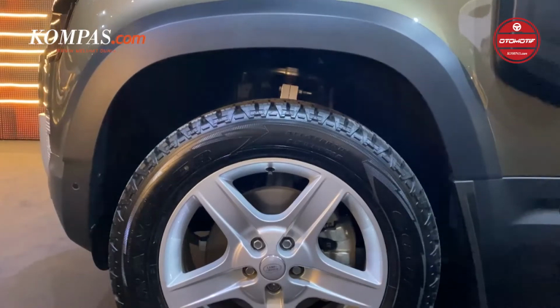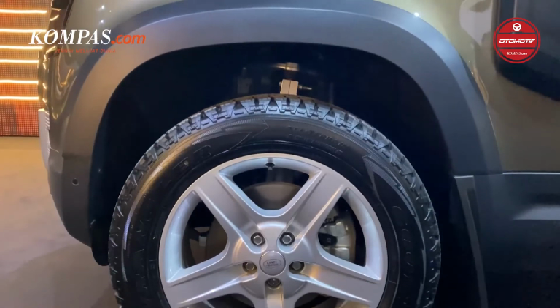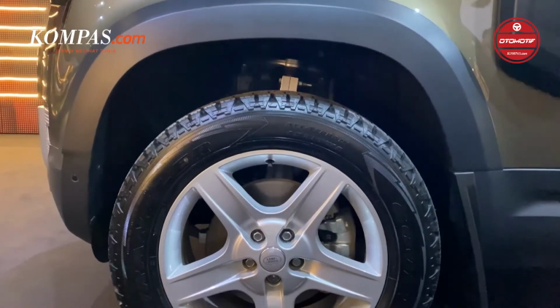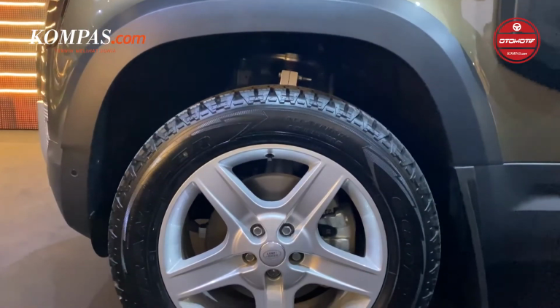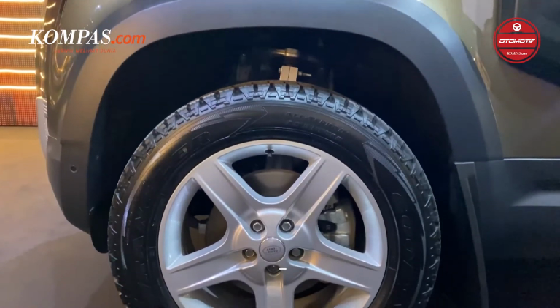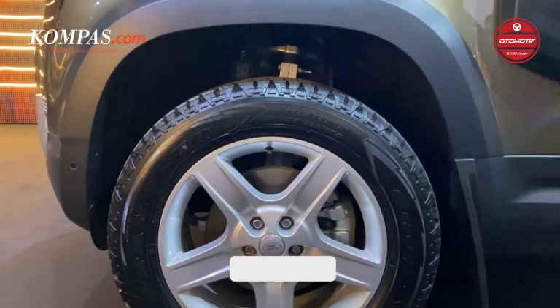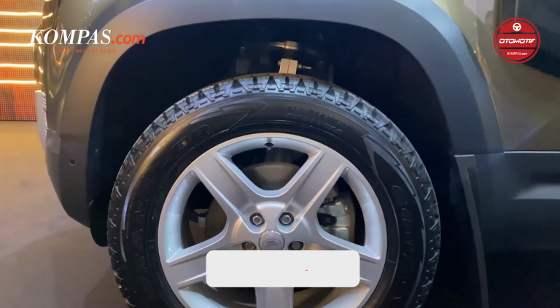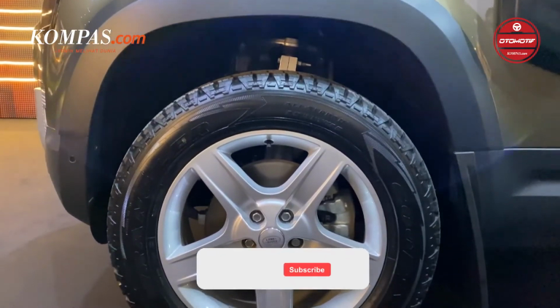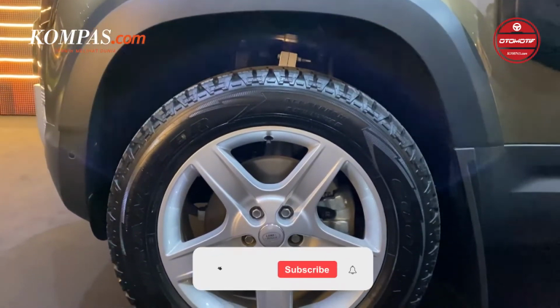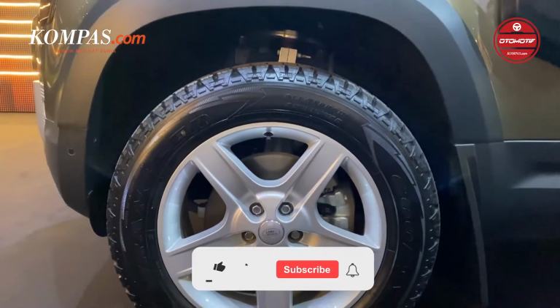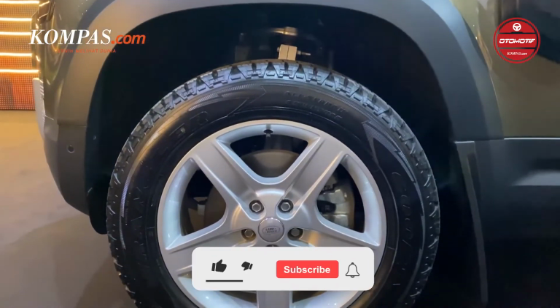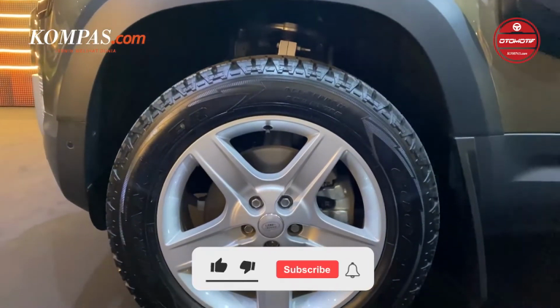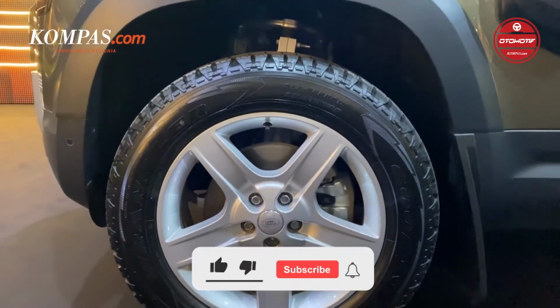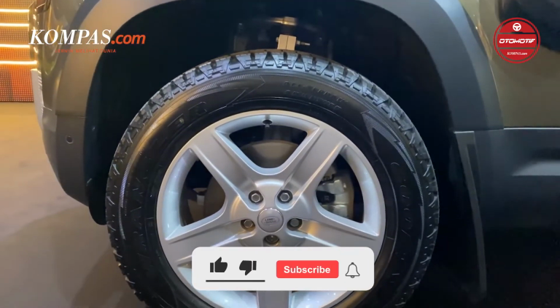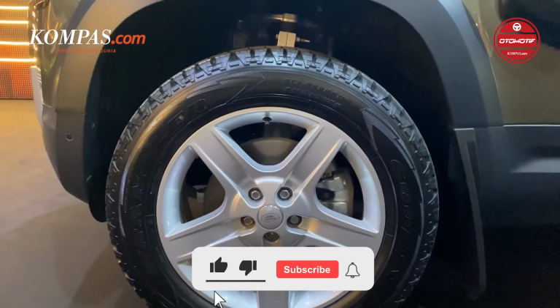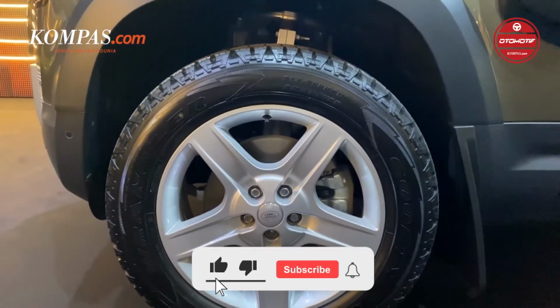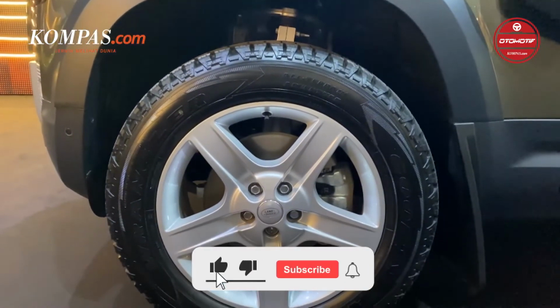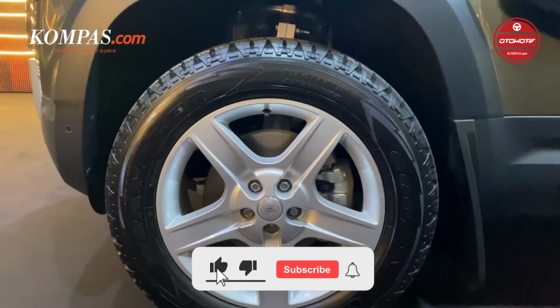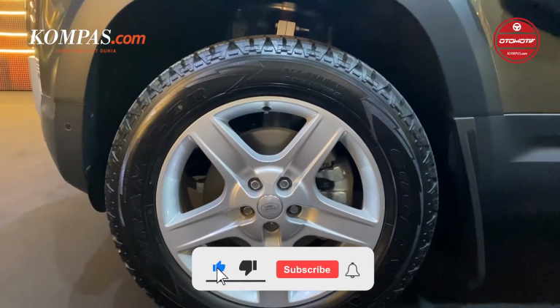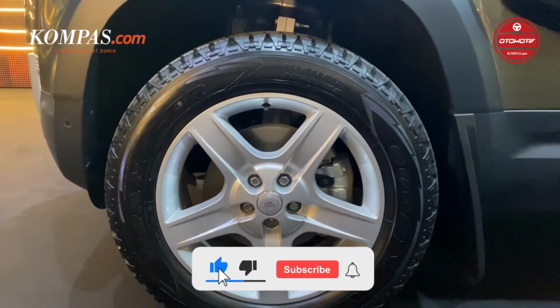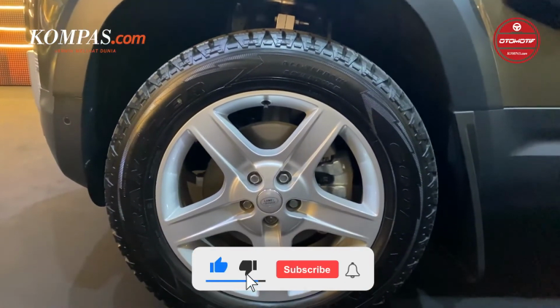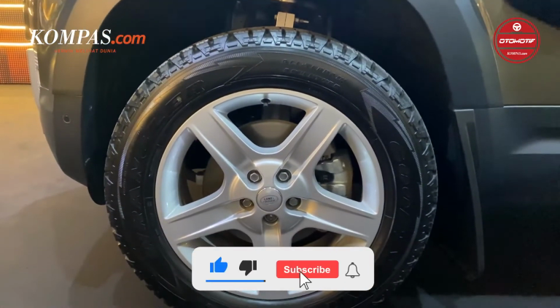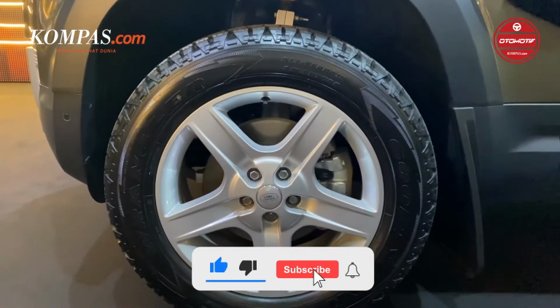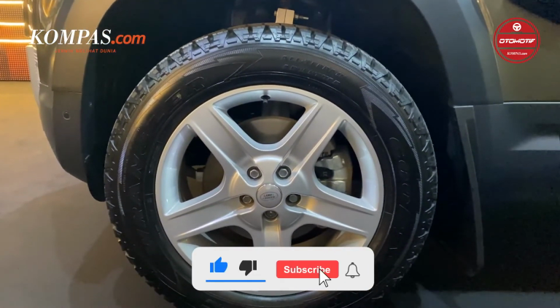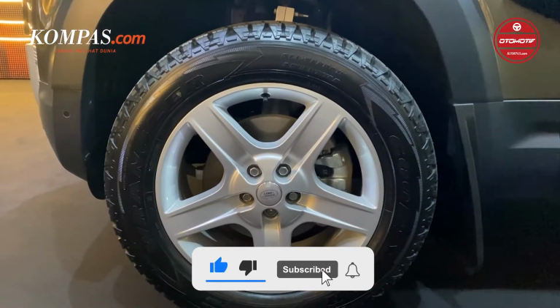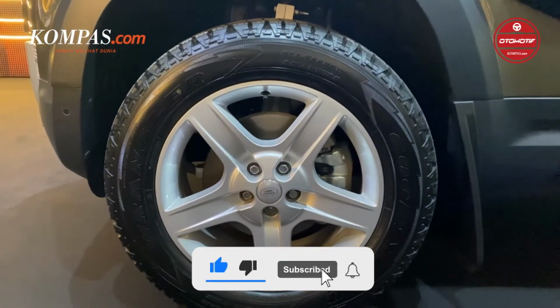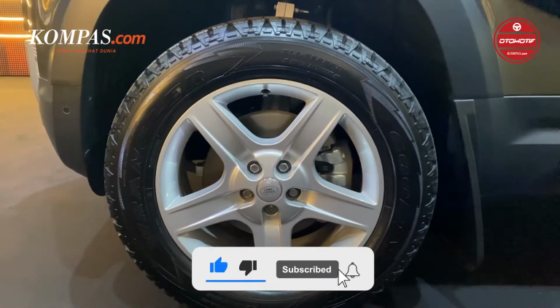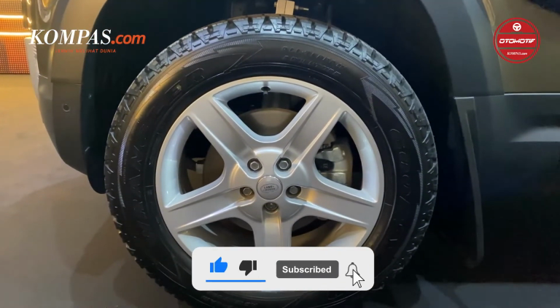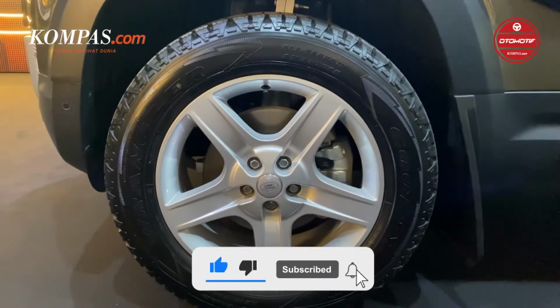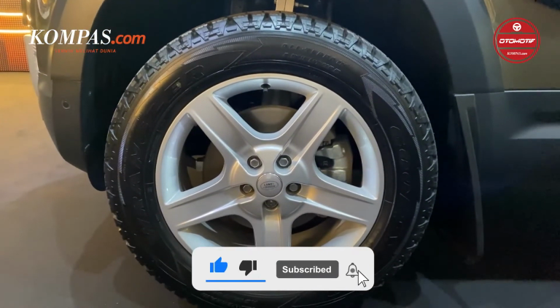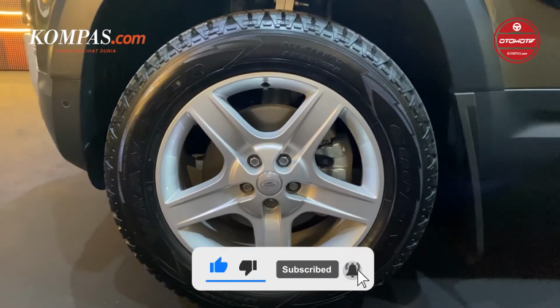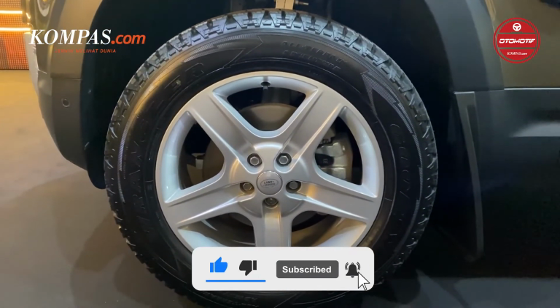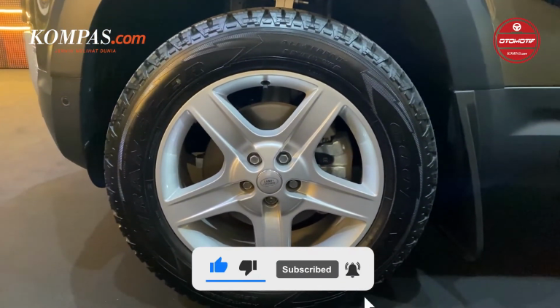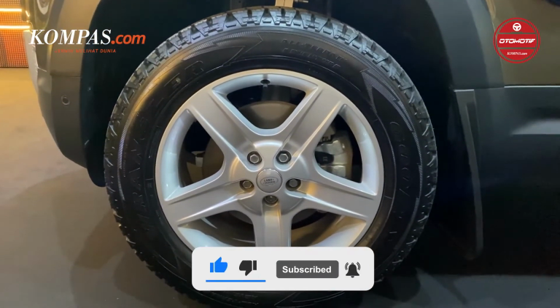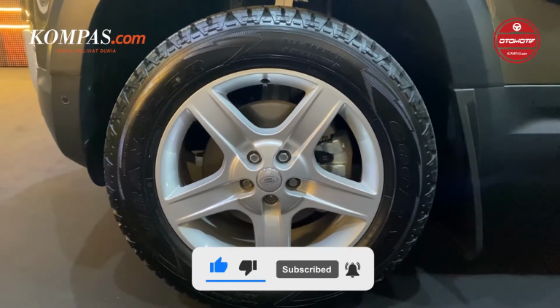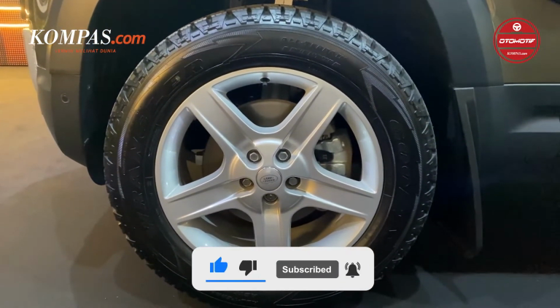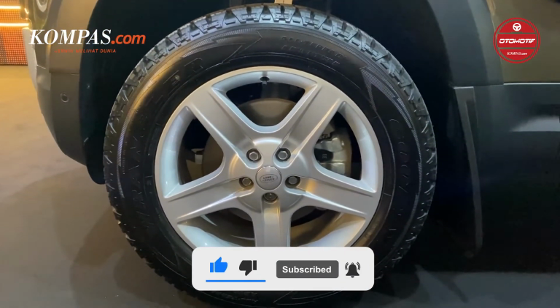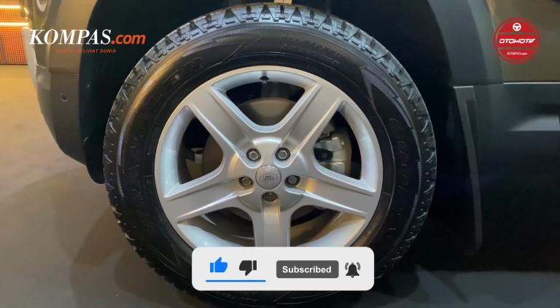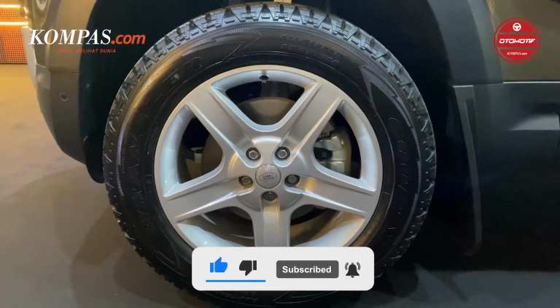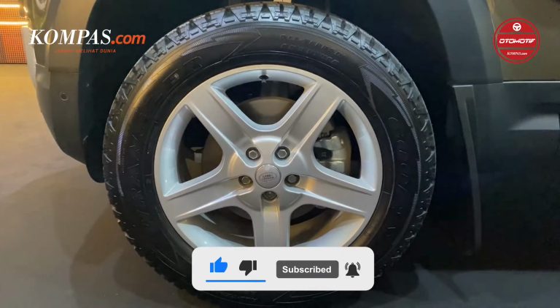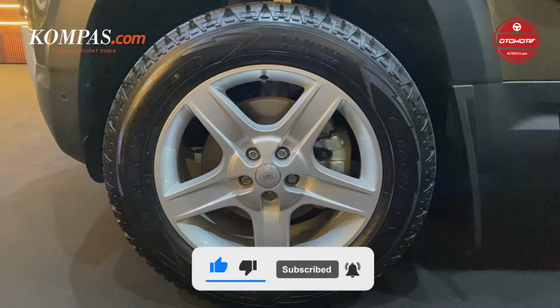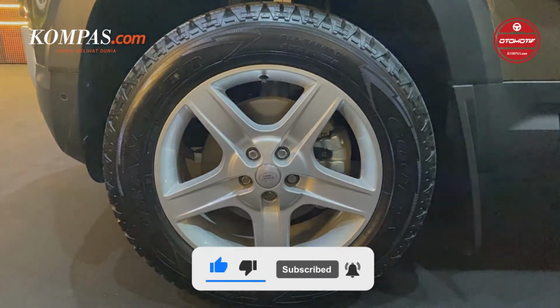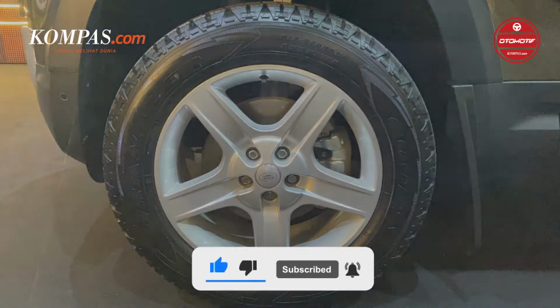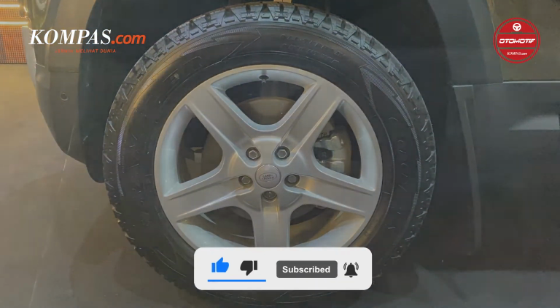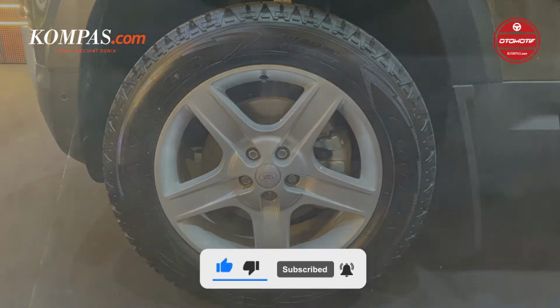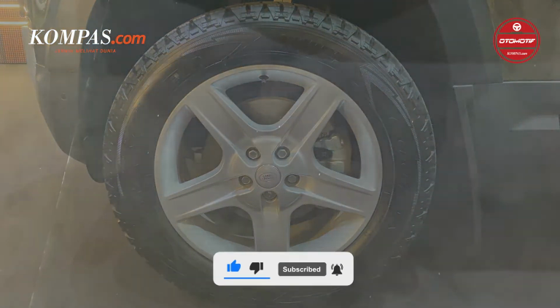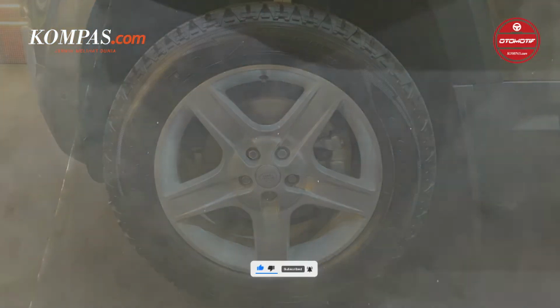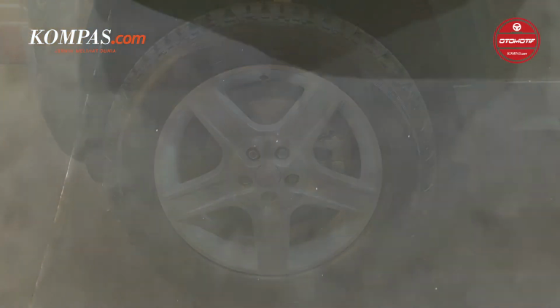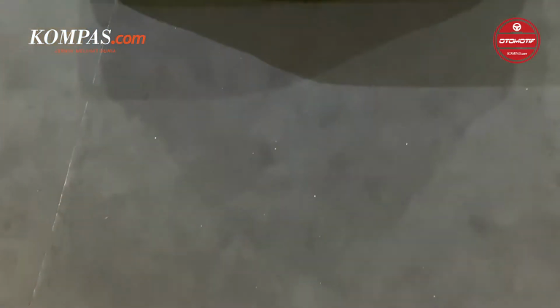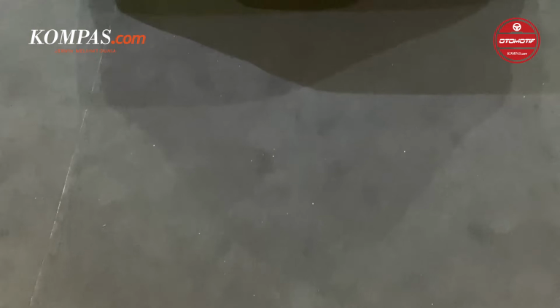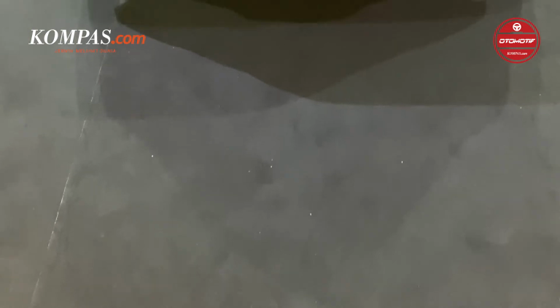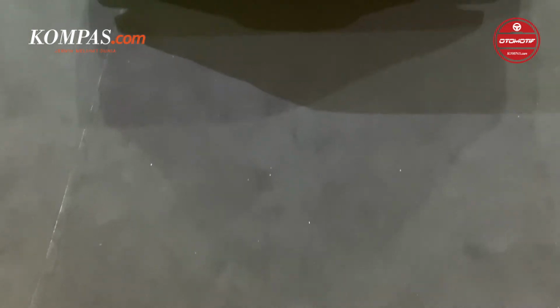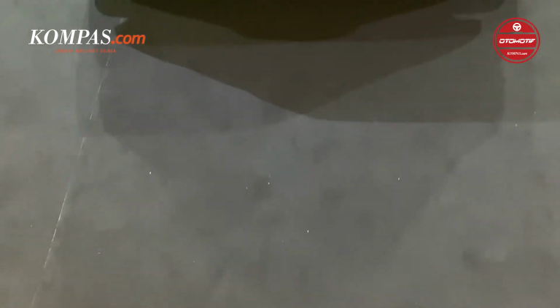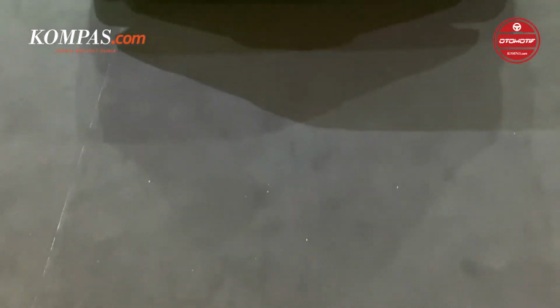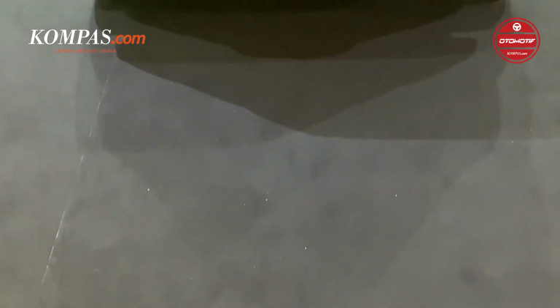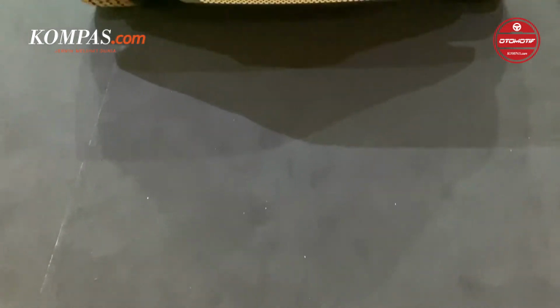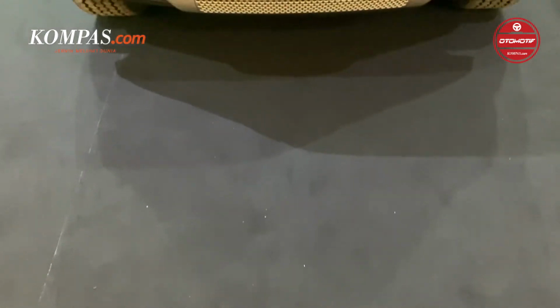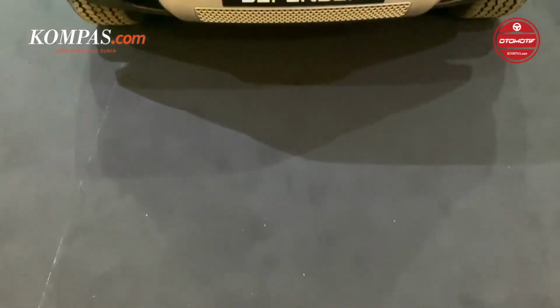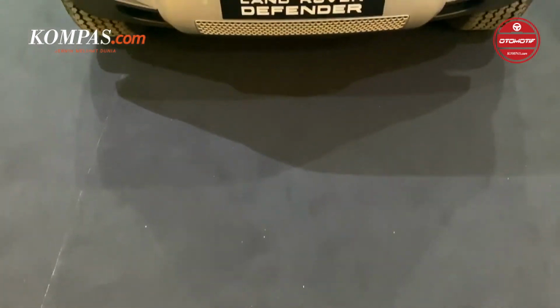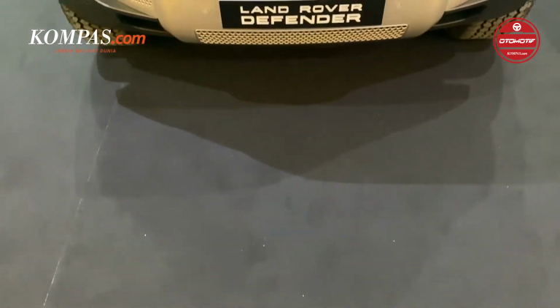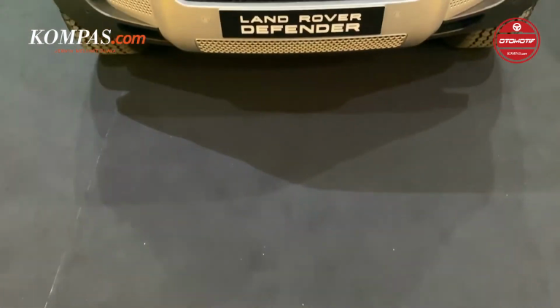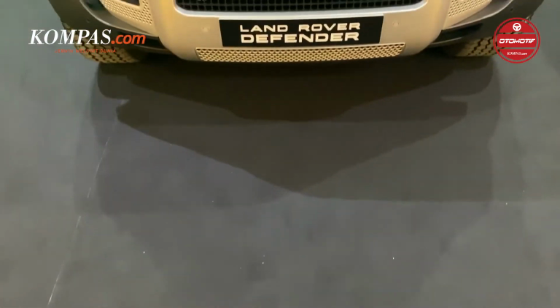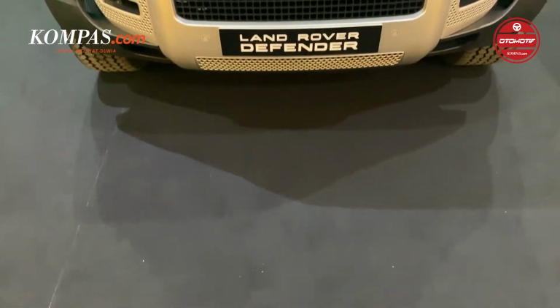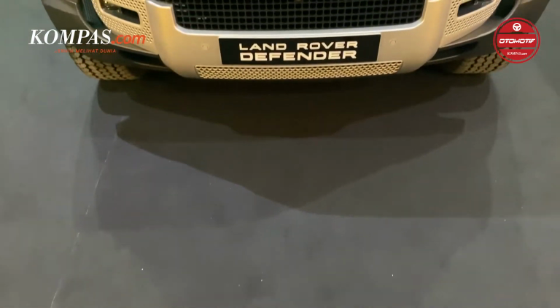Oke, sekian video dari saya. Jangan lupa like, comment, dan subscribe, dan sampai jumpa di video Kompas Otomotif lainnya.